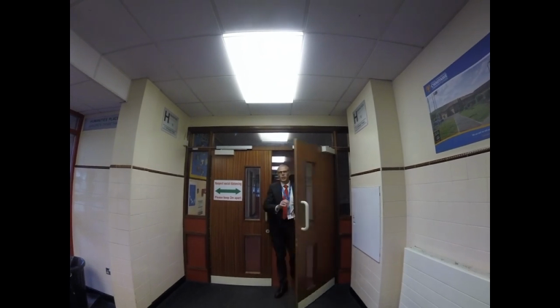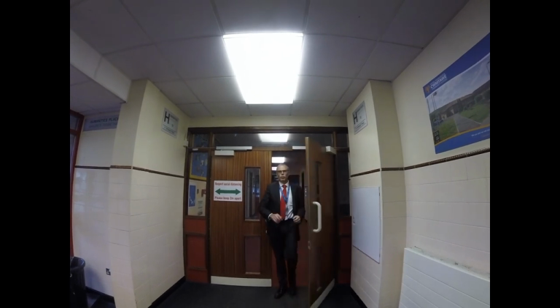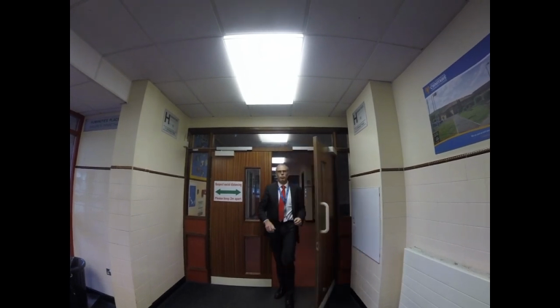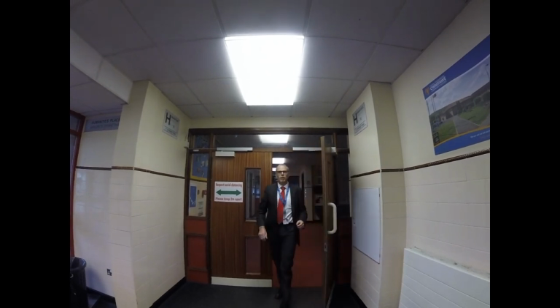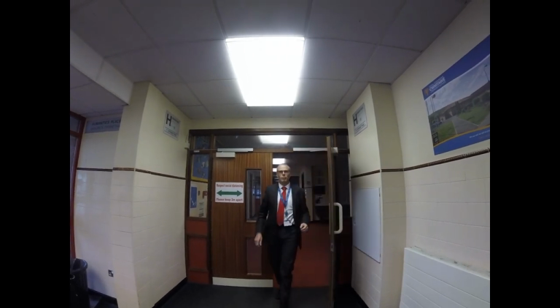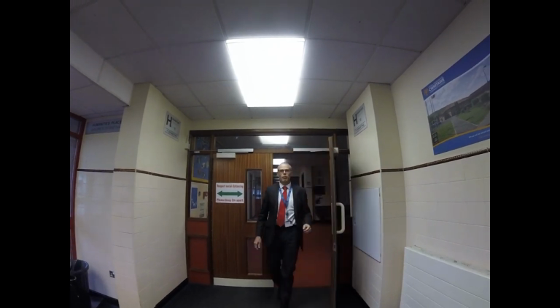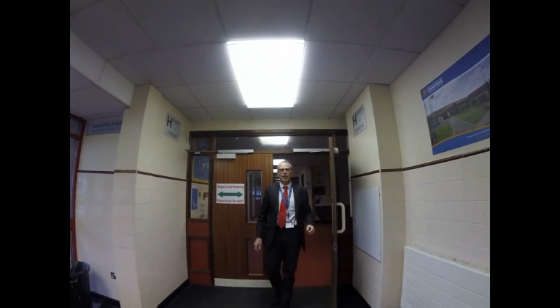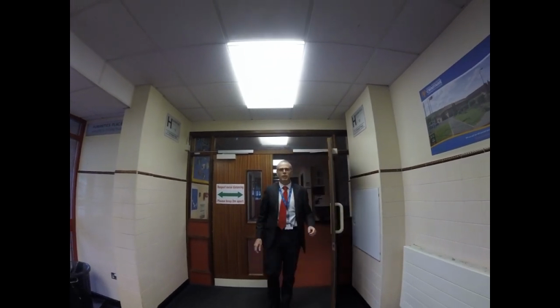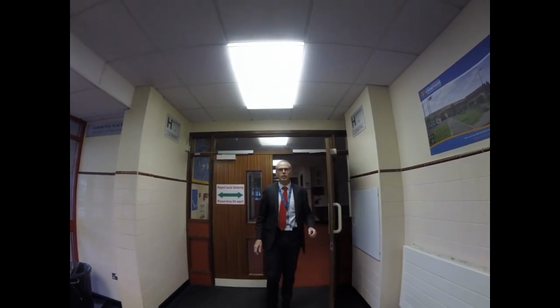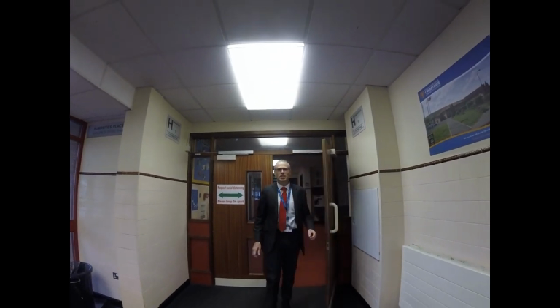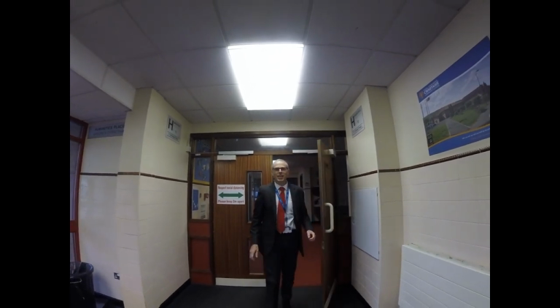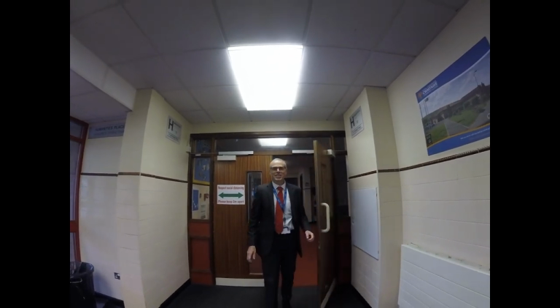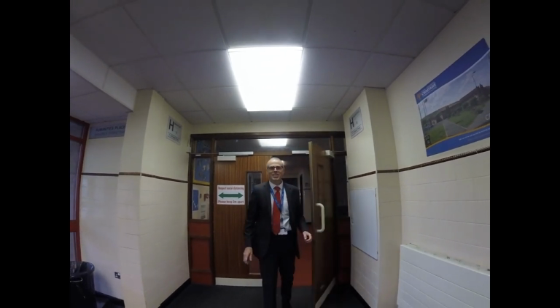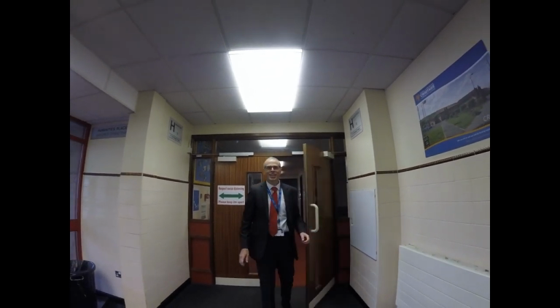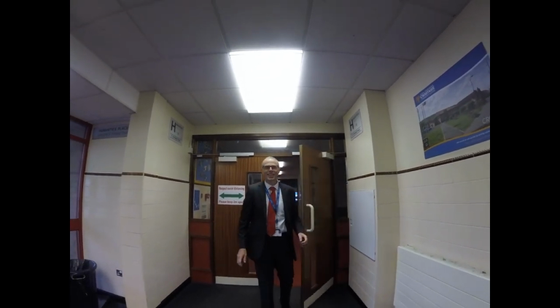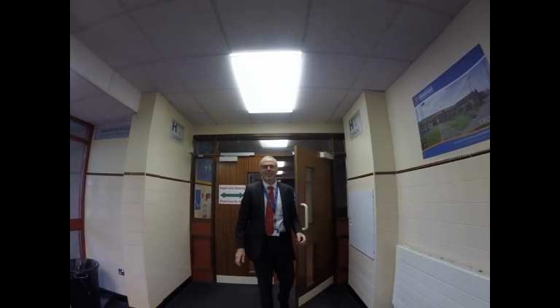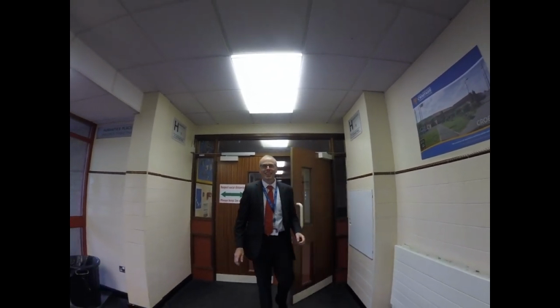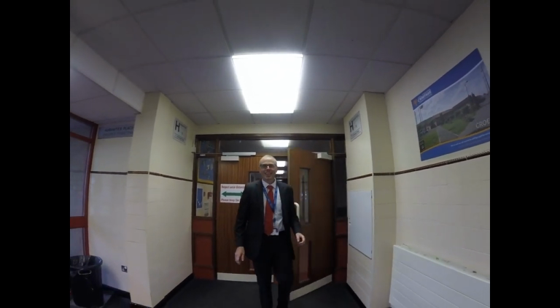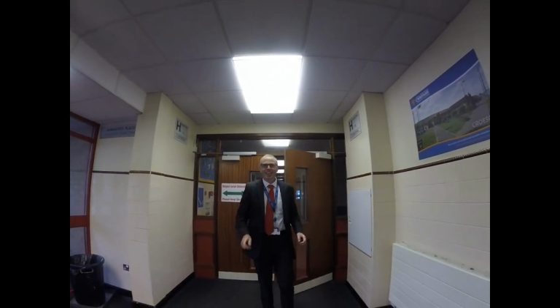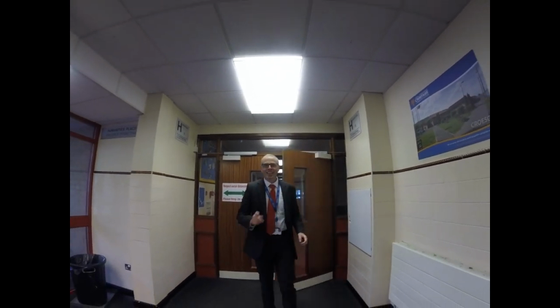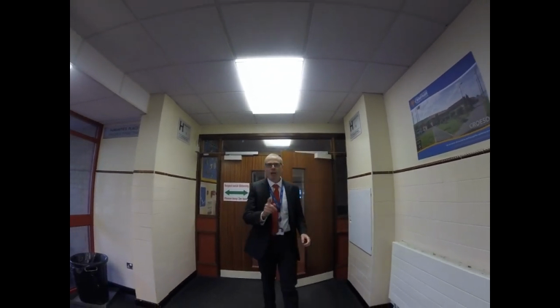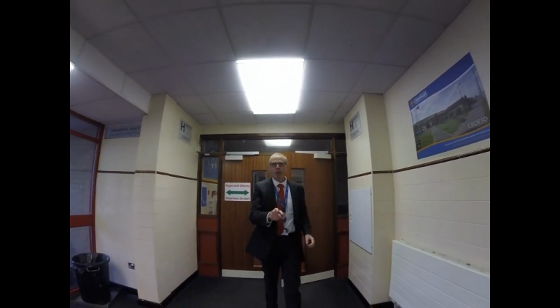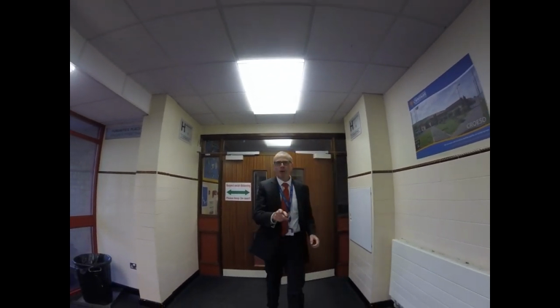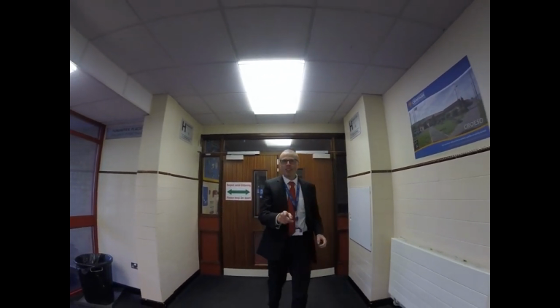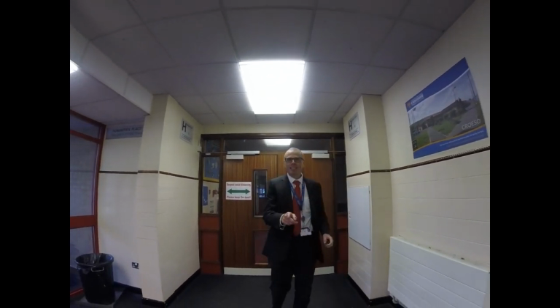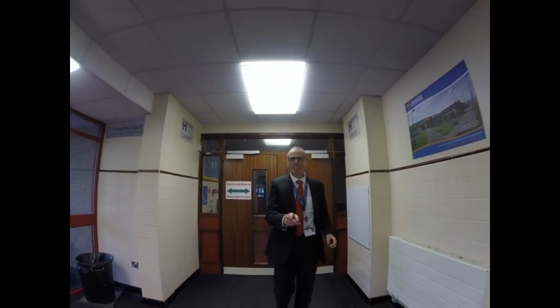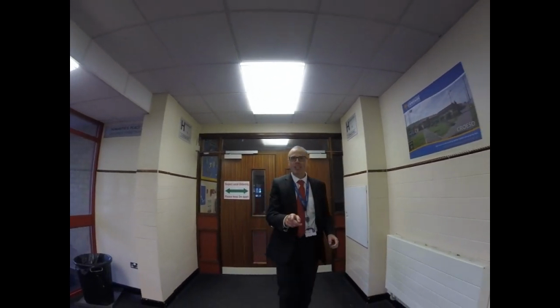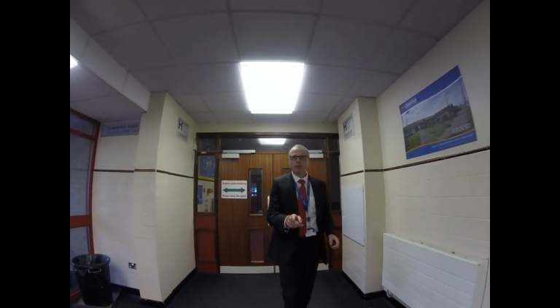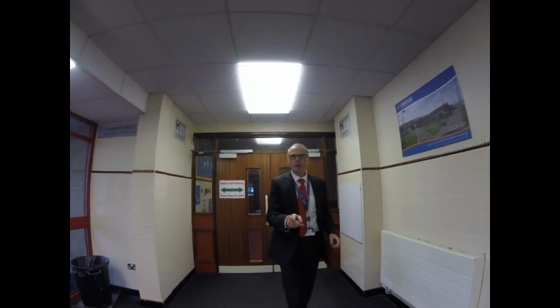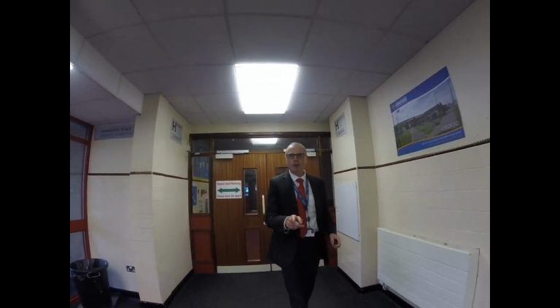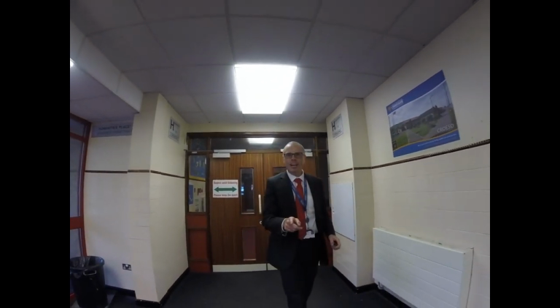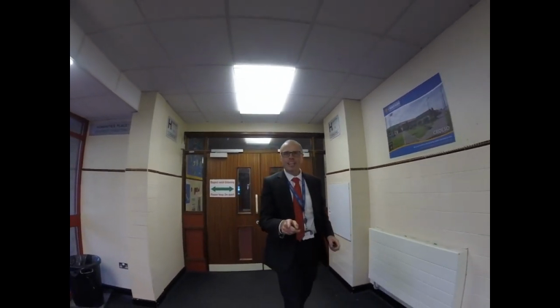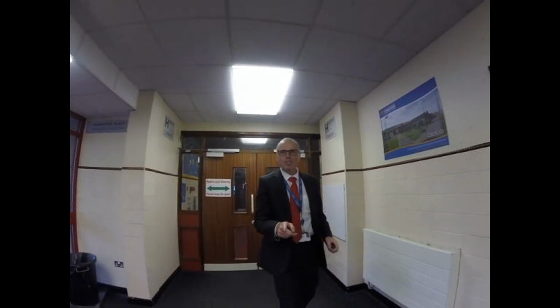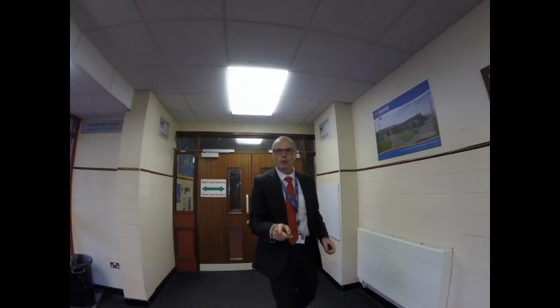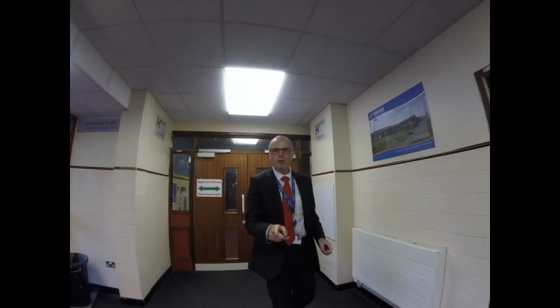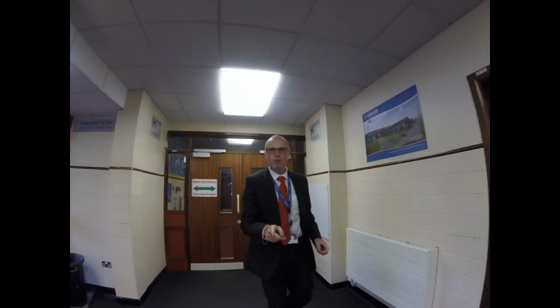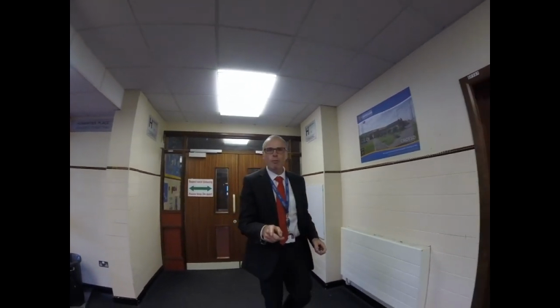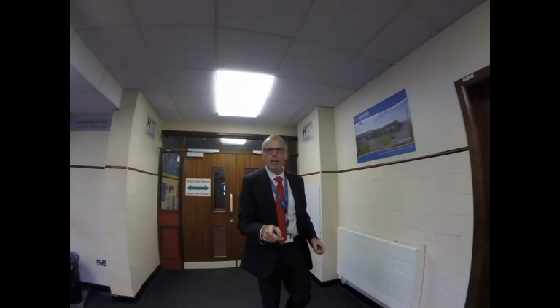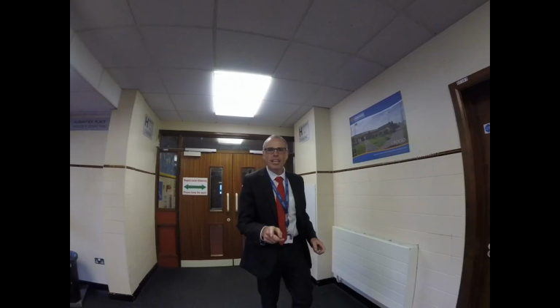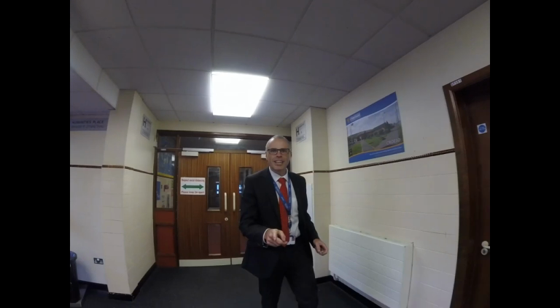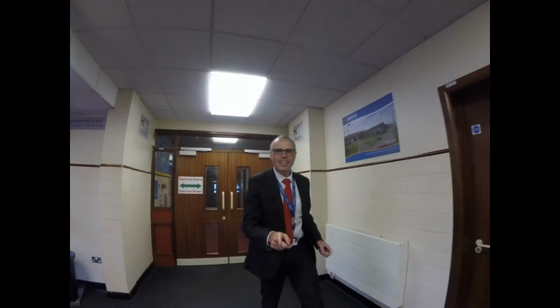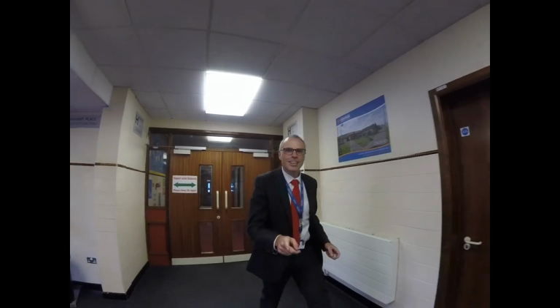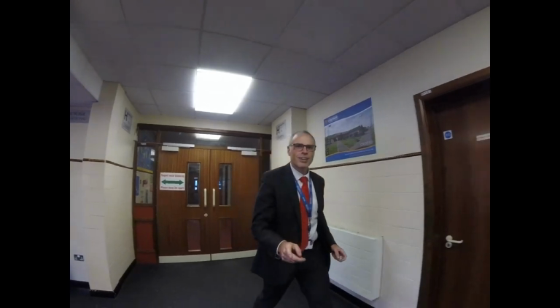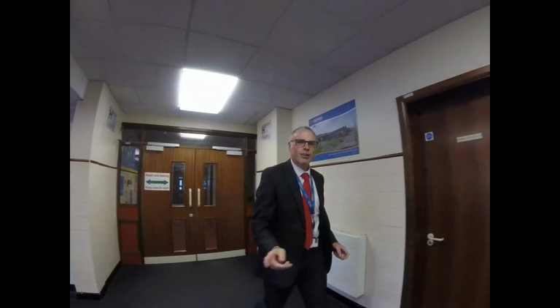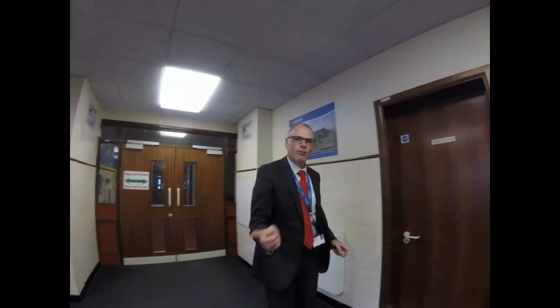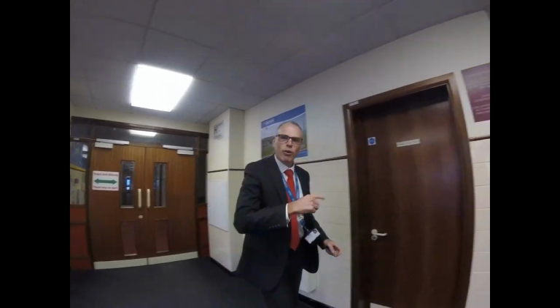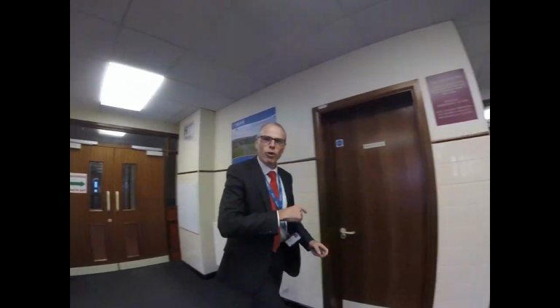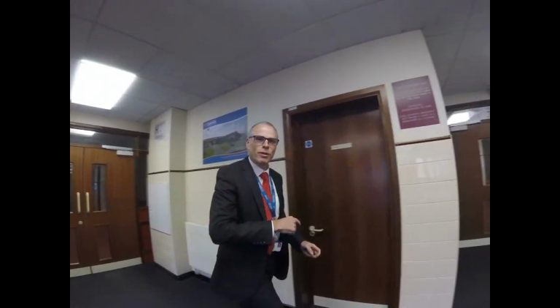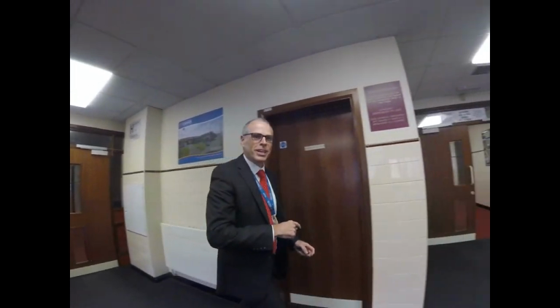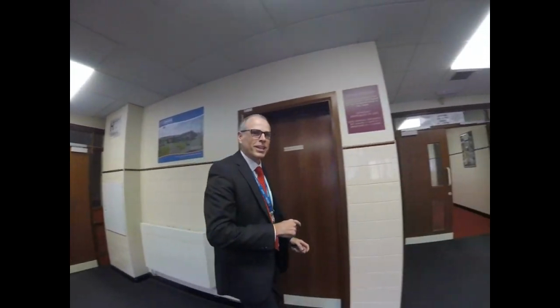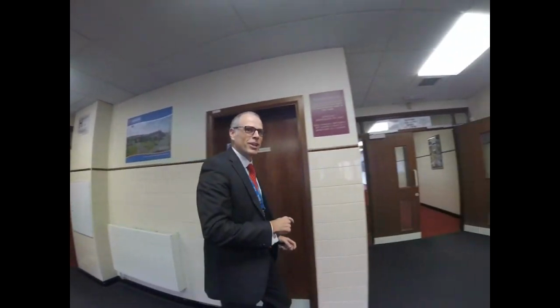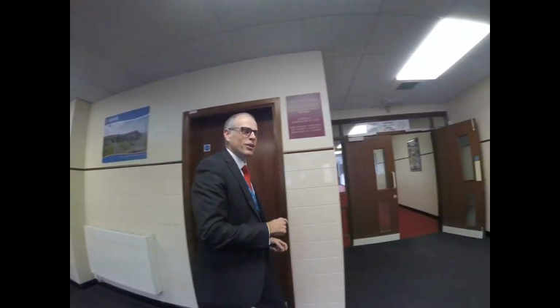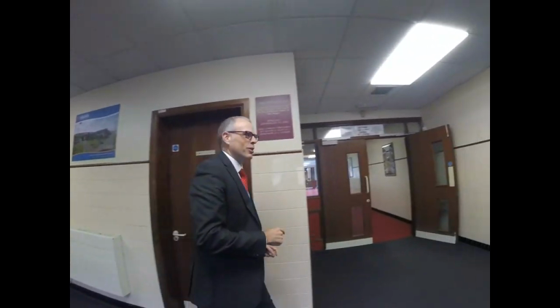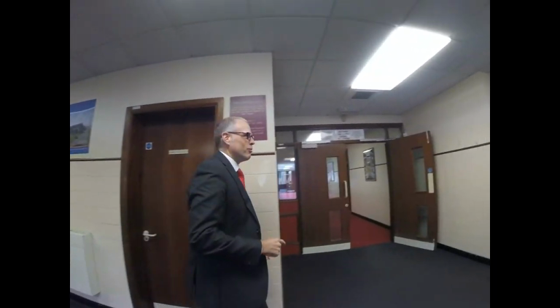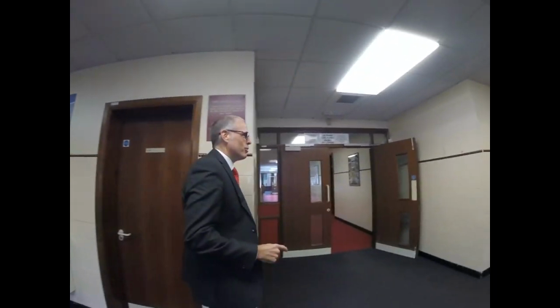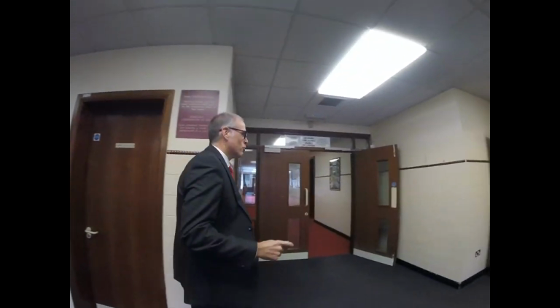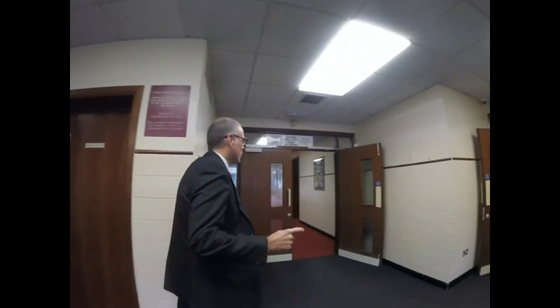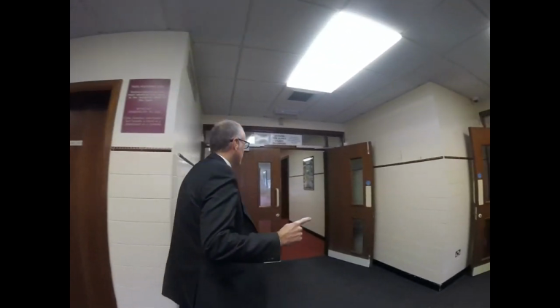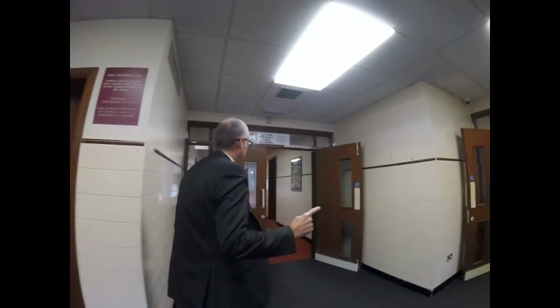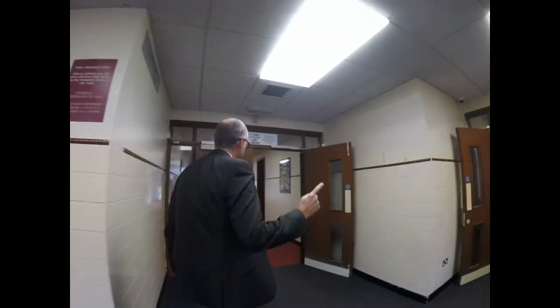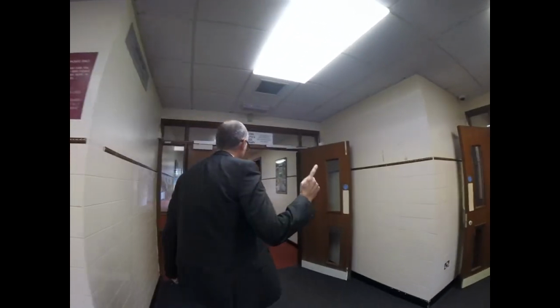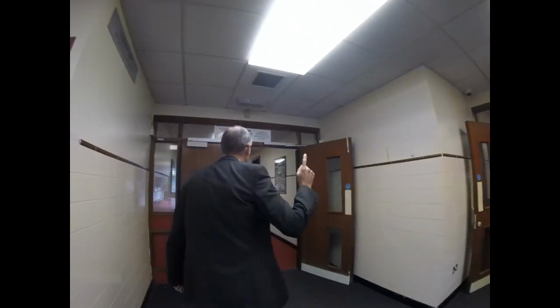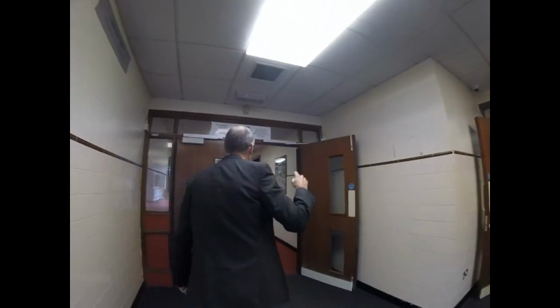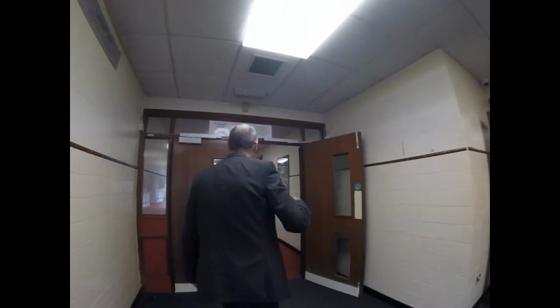Welcome back, Year Six. We're going to continue with your guided tour of the building. Follow me — we'll go to the library next.